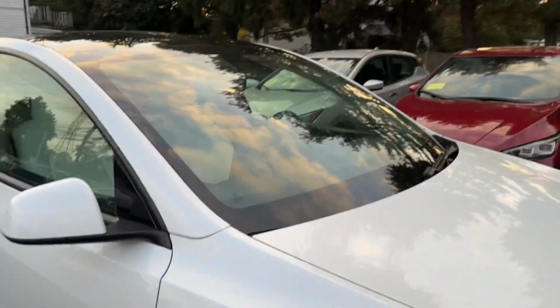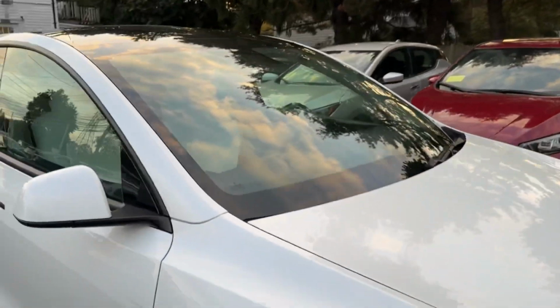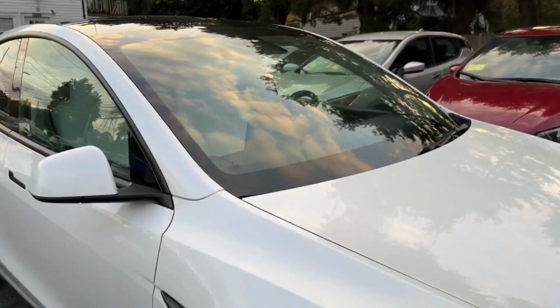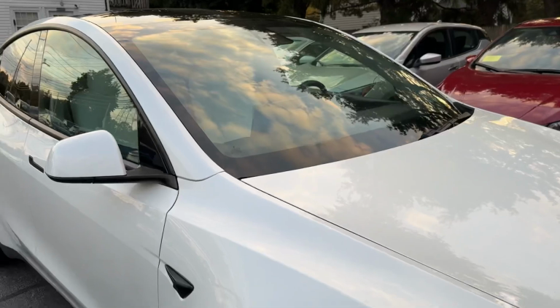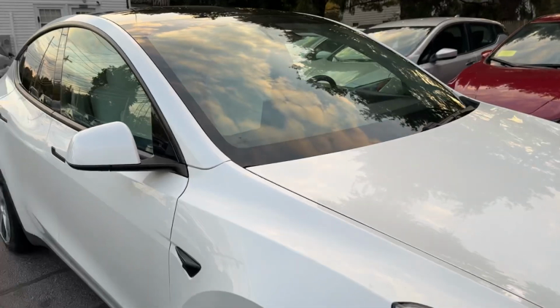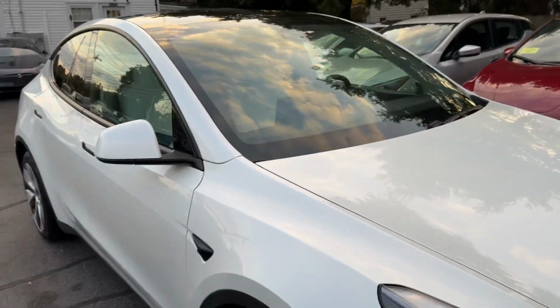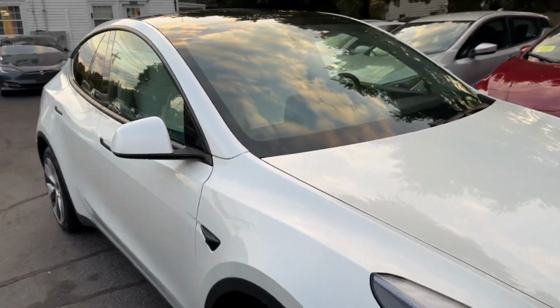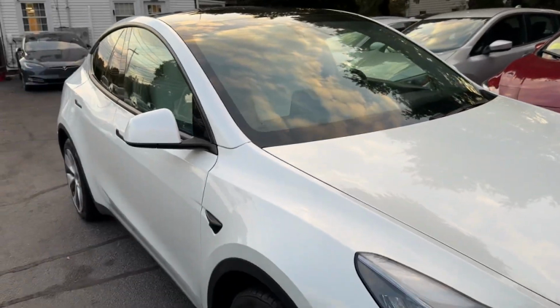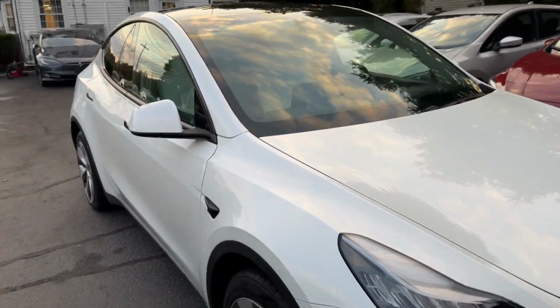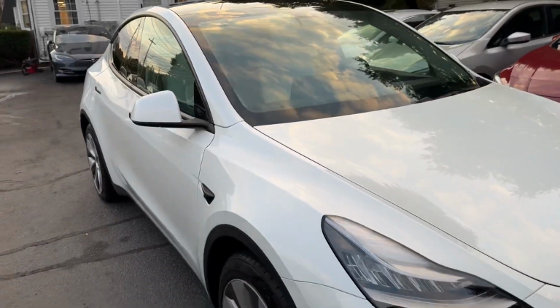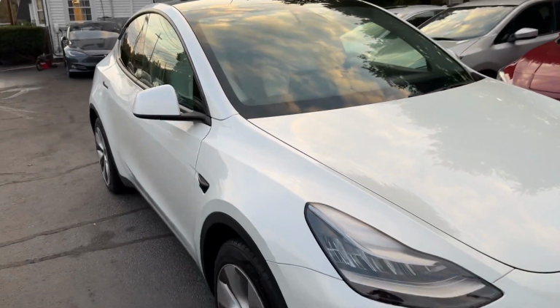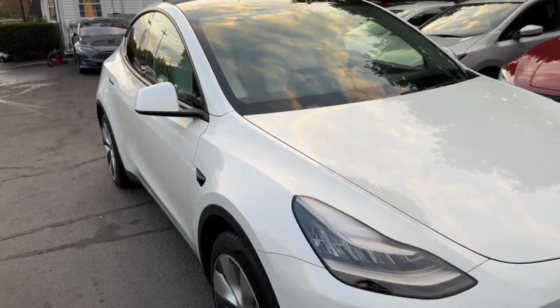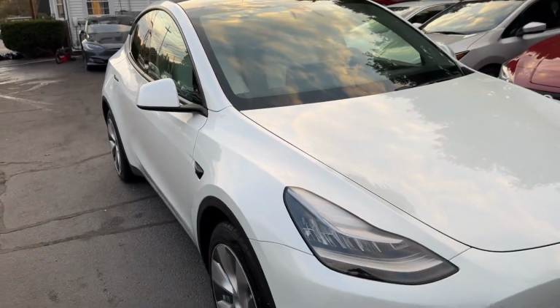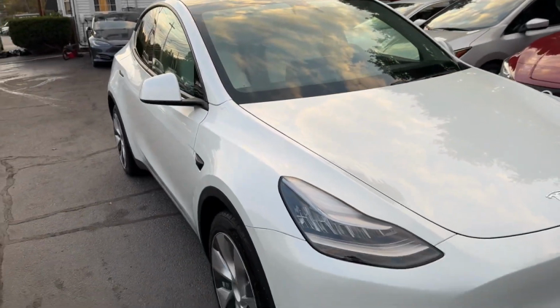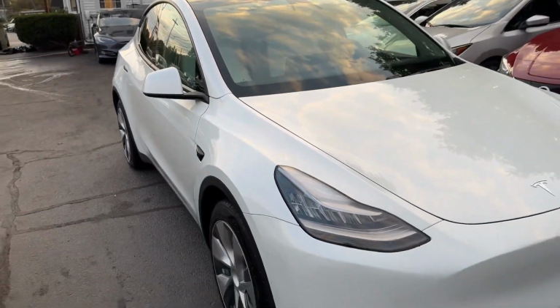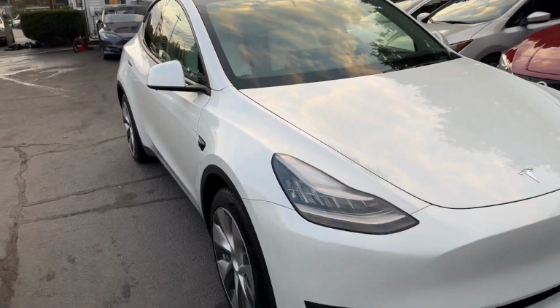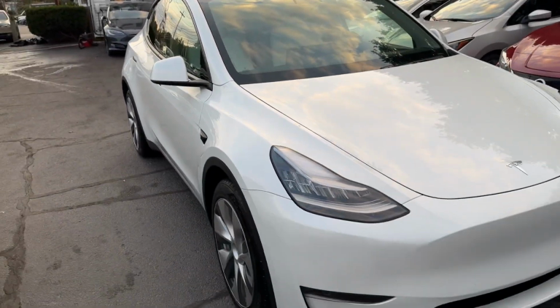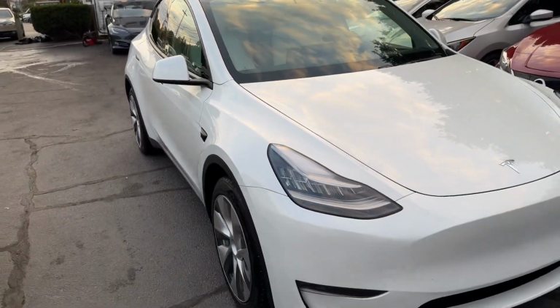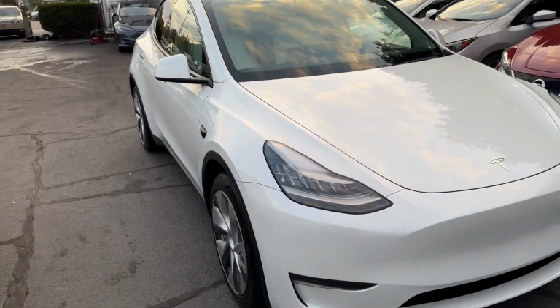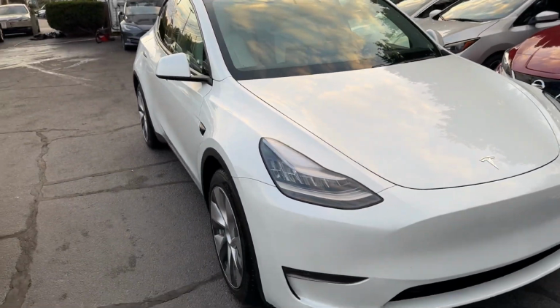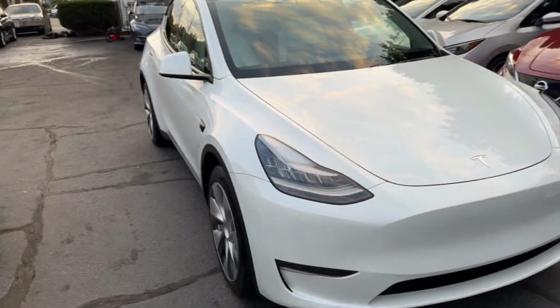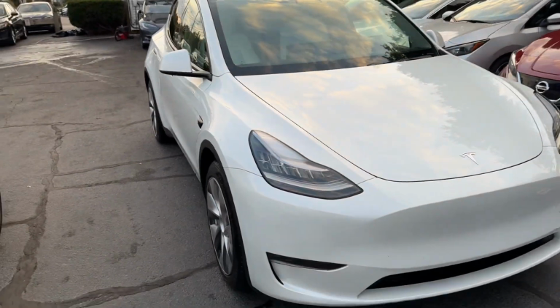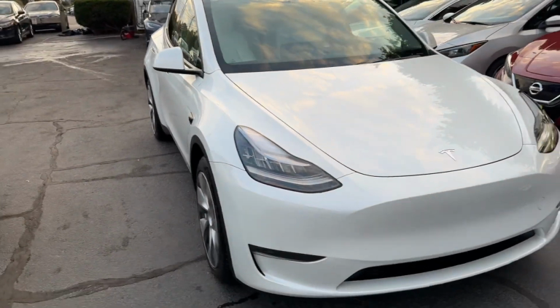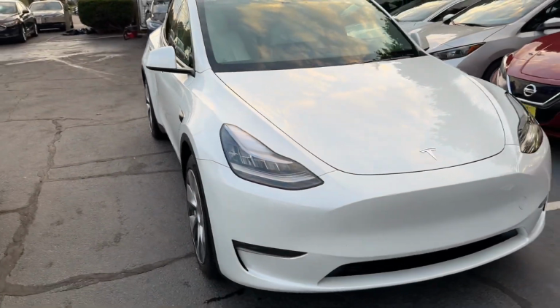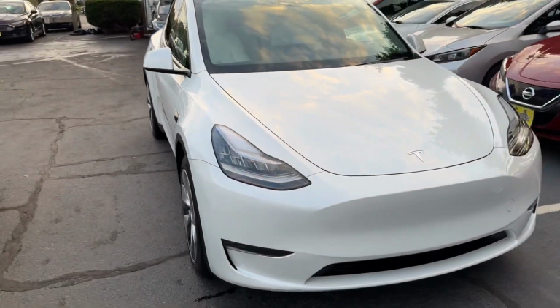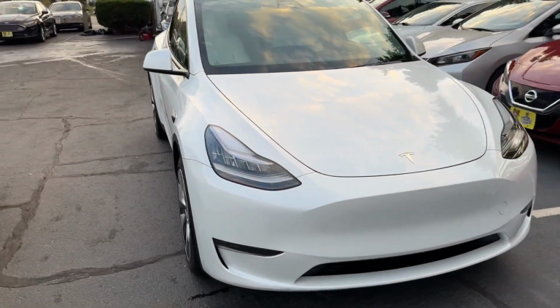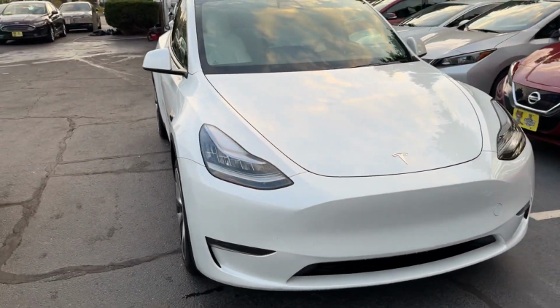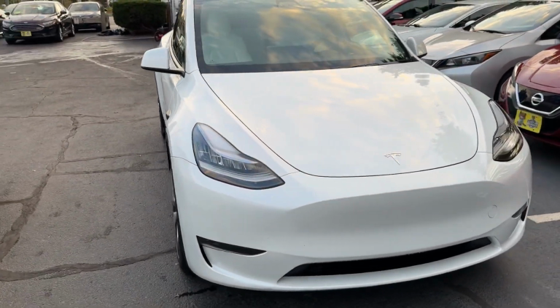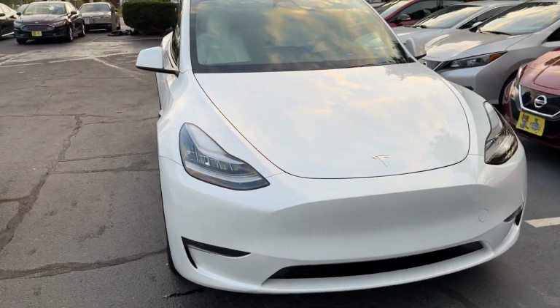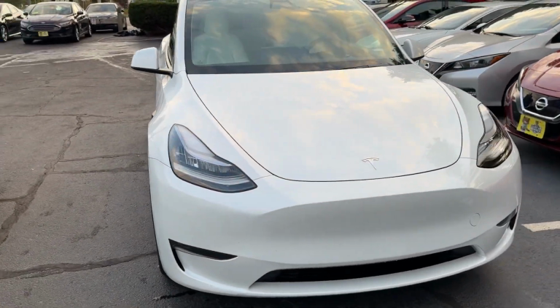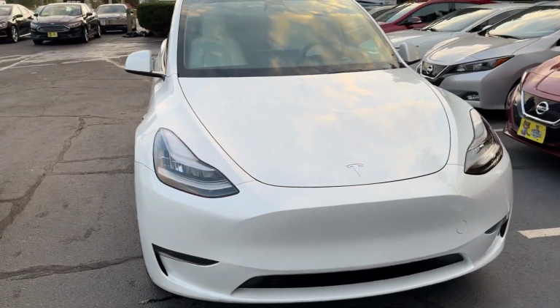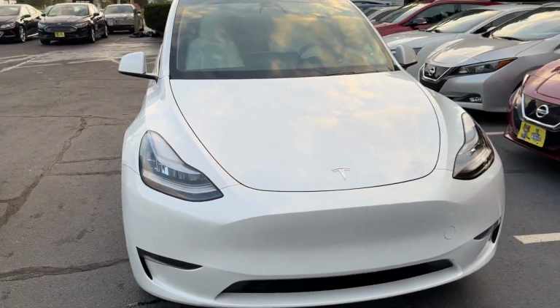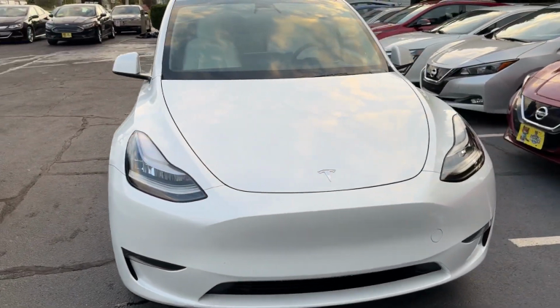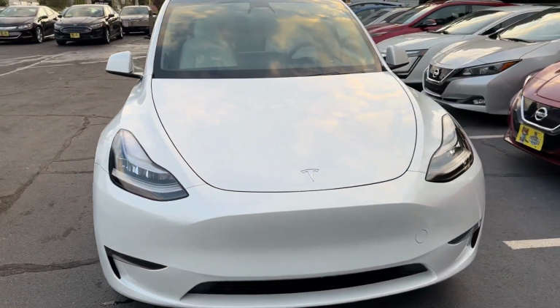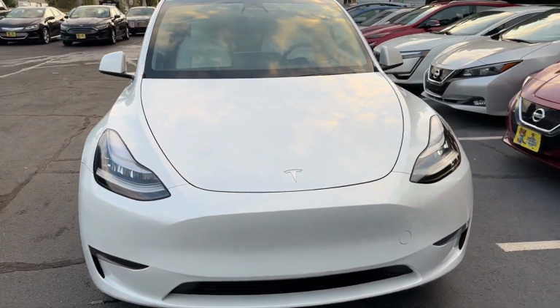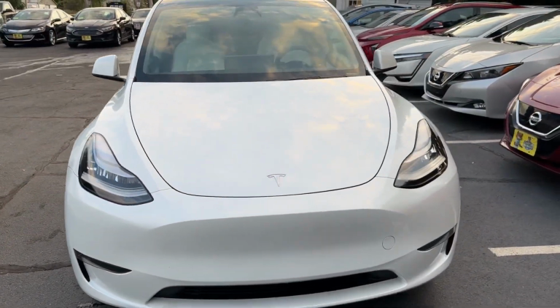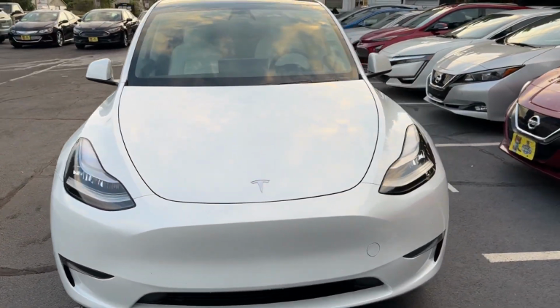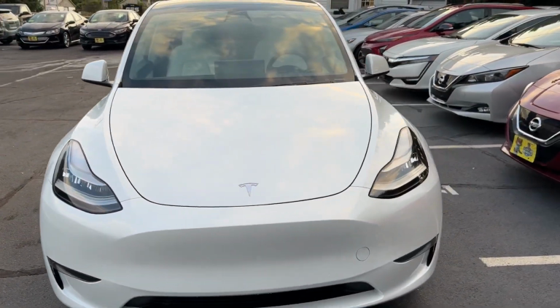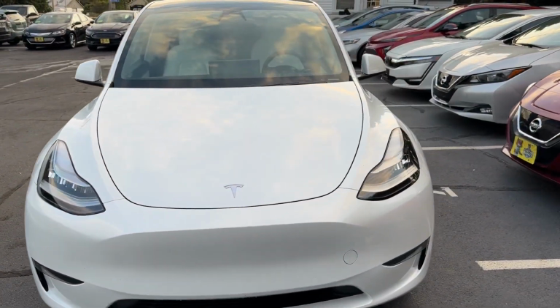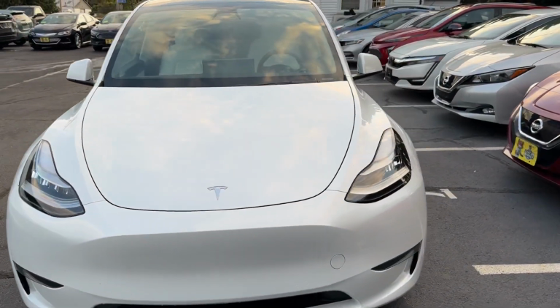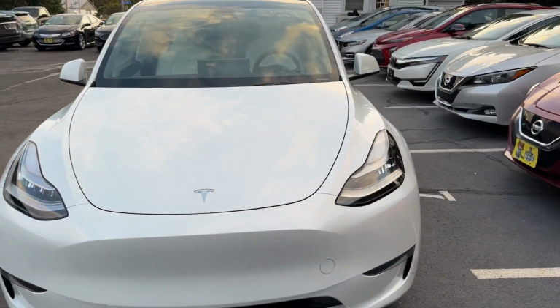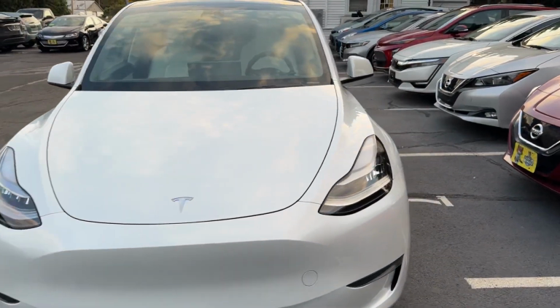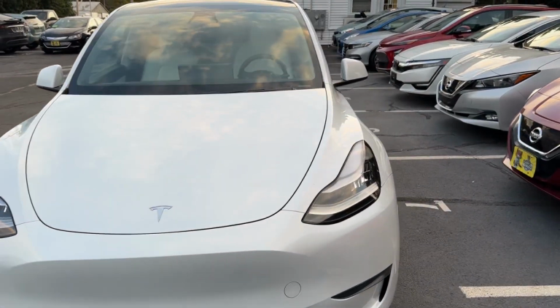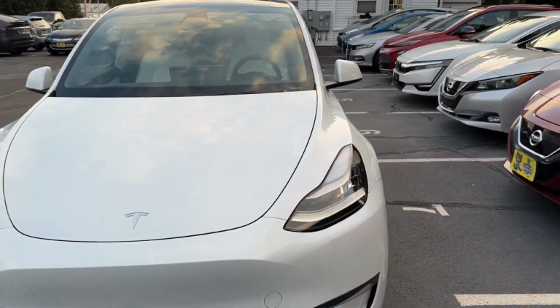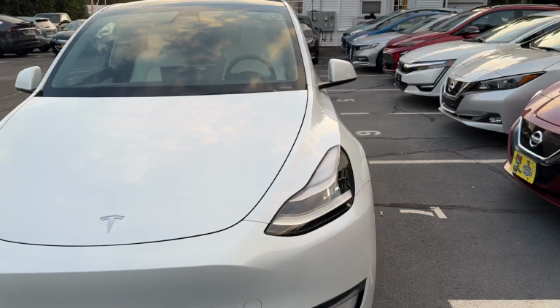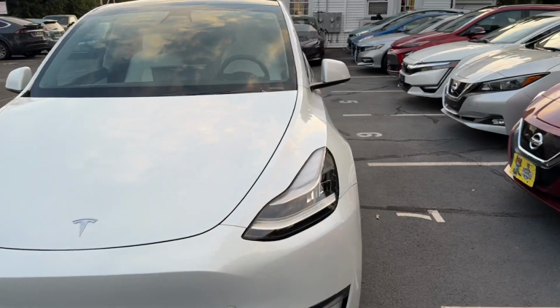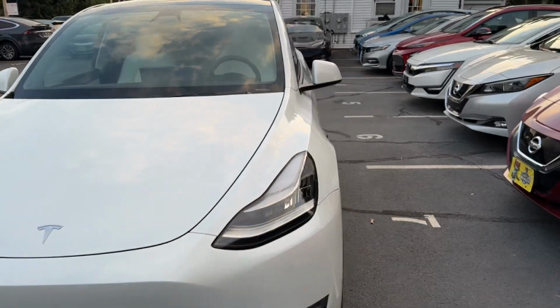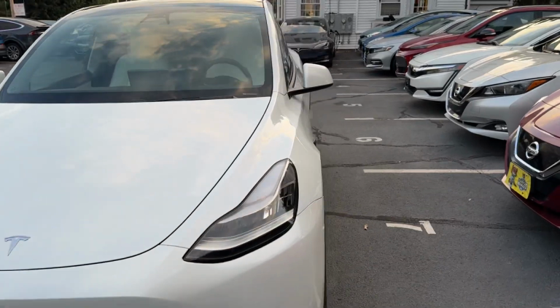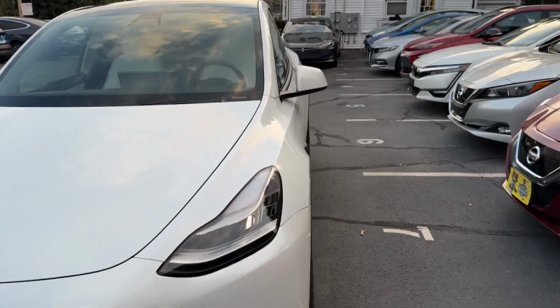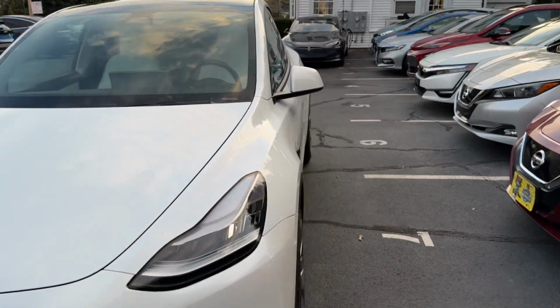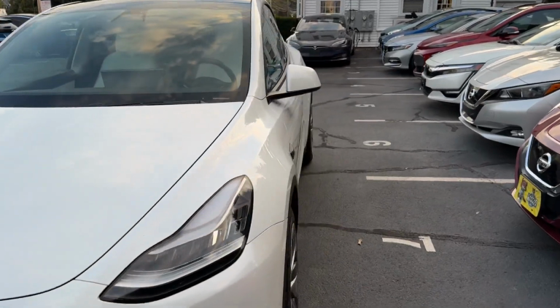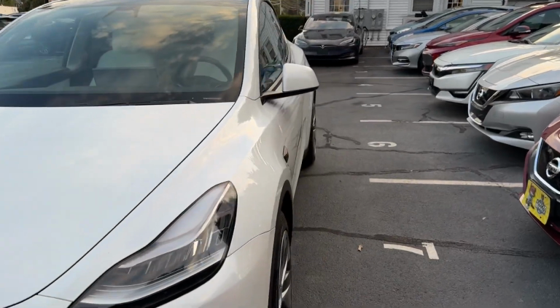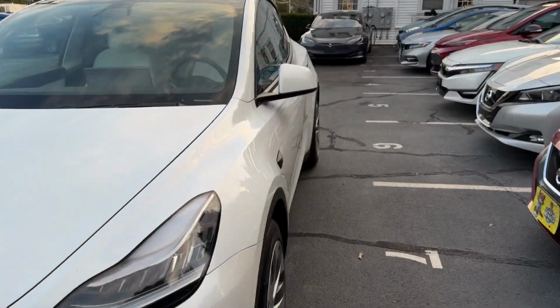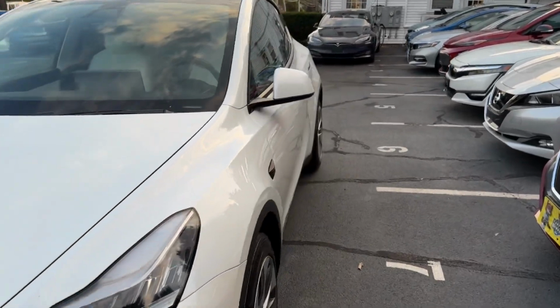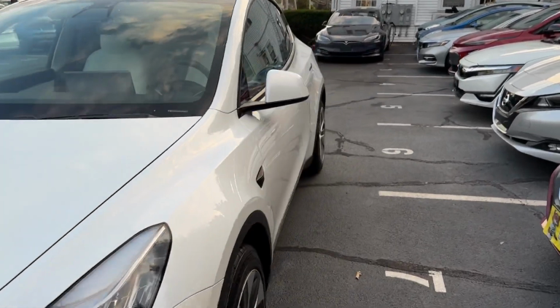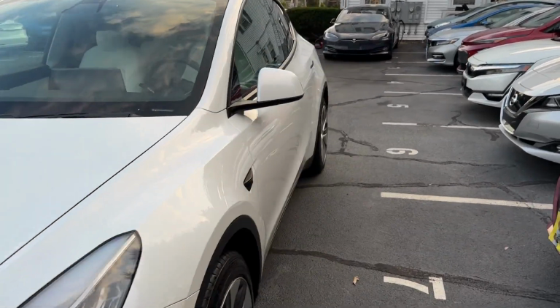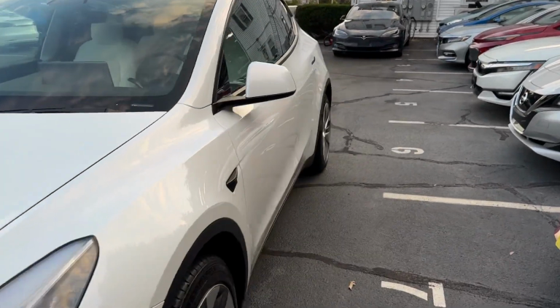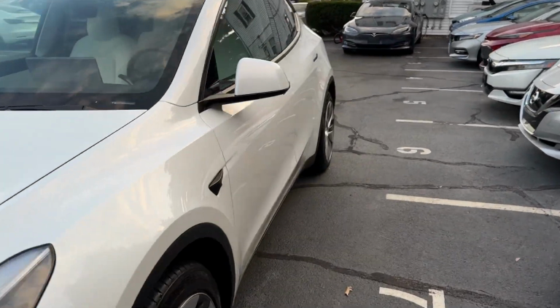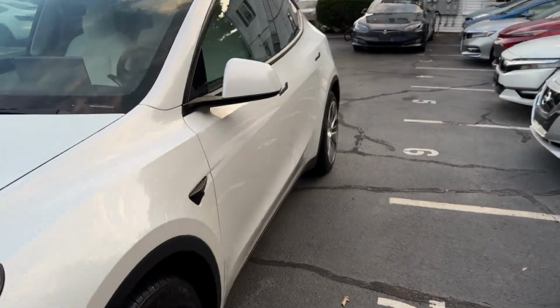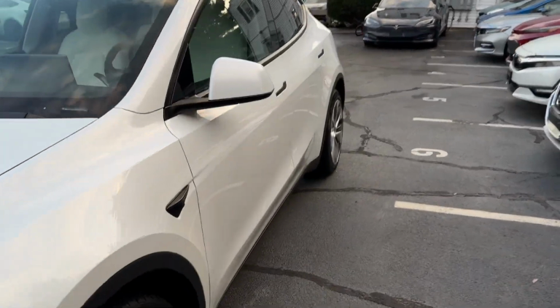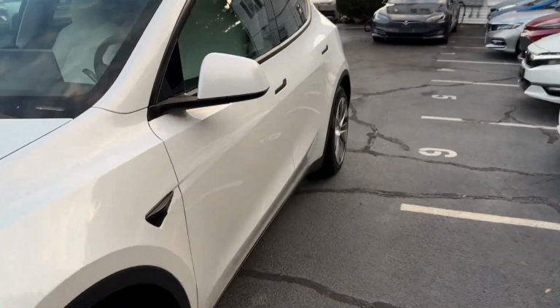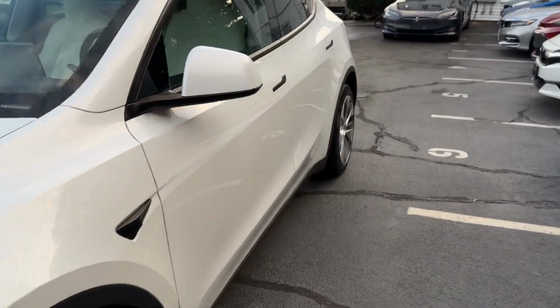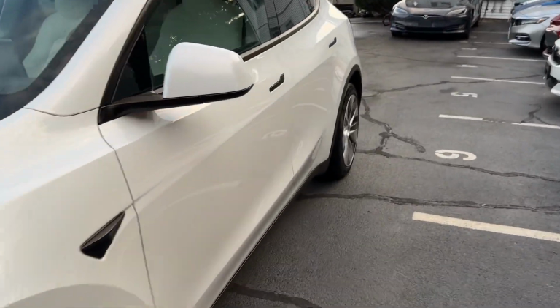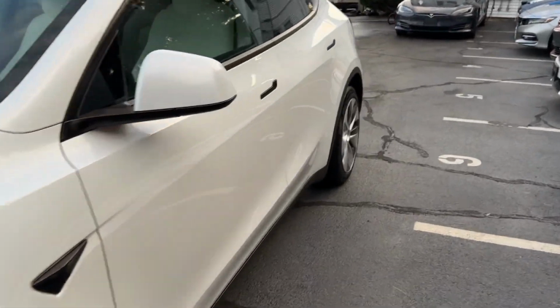It does come with base autopilot and front trunk storage. The car was just traded to Tesla and is still under full factory warranty.